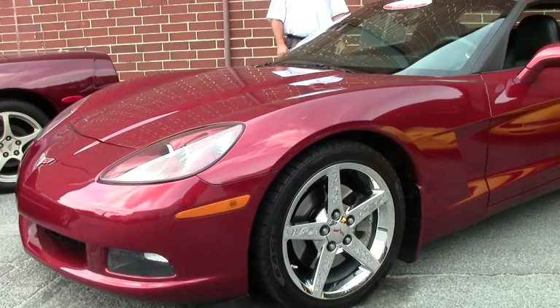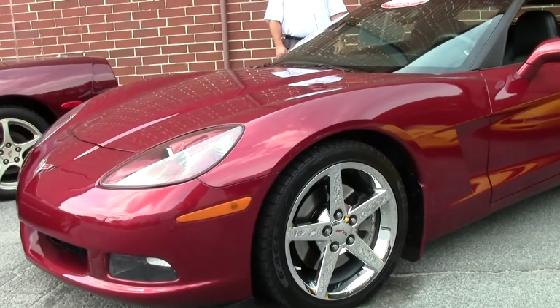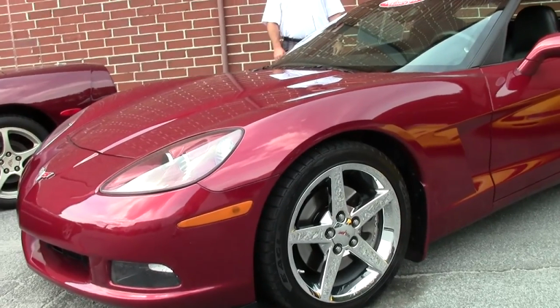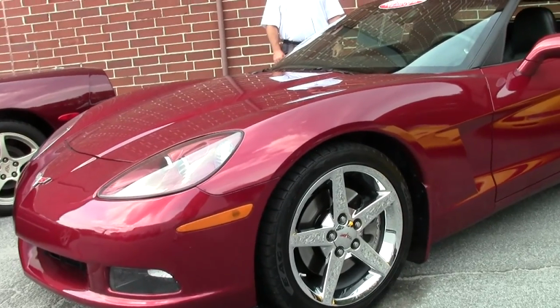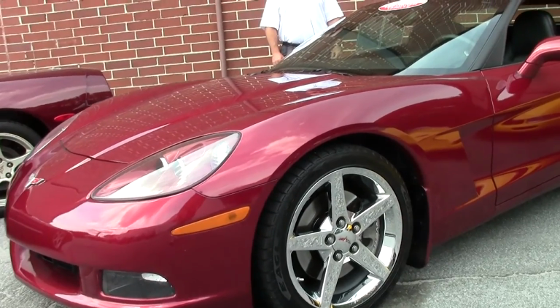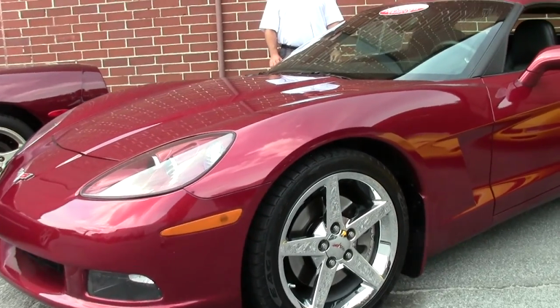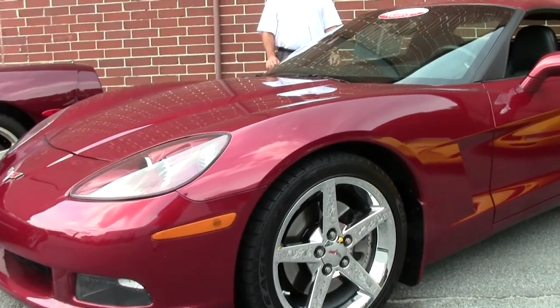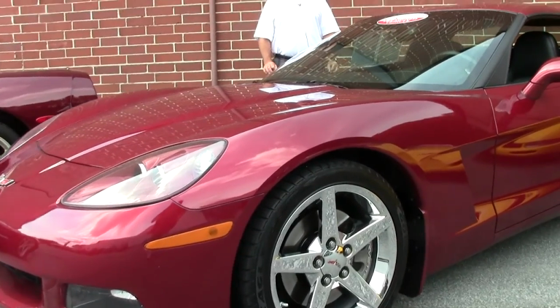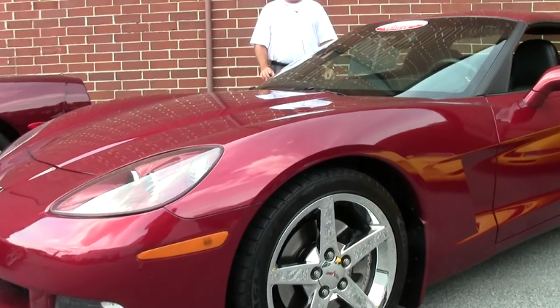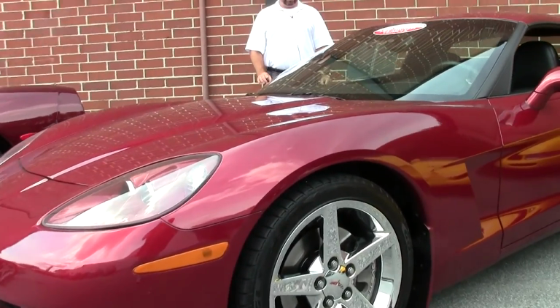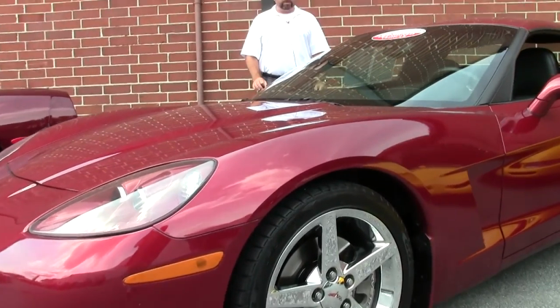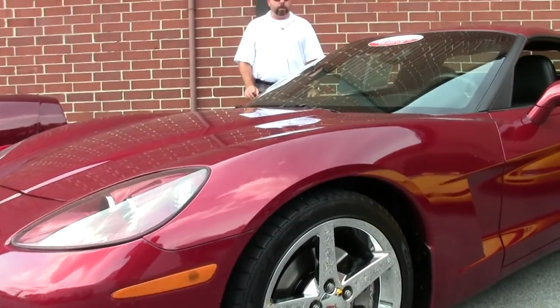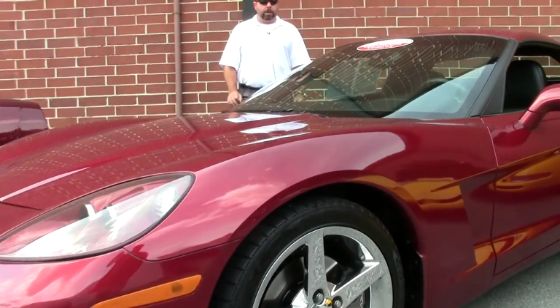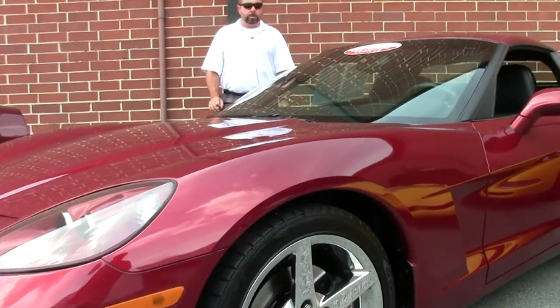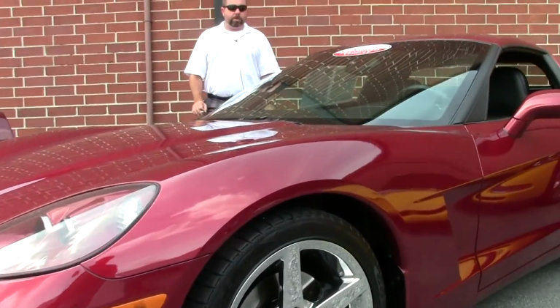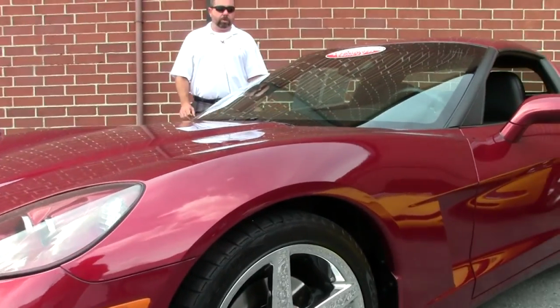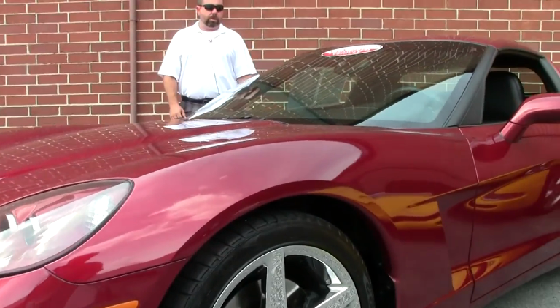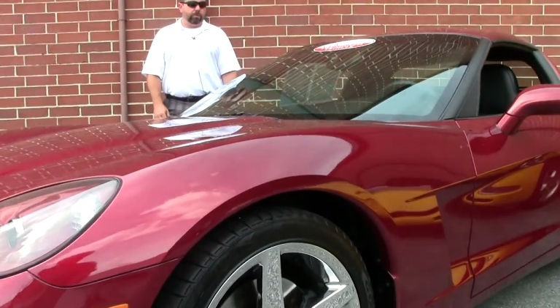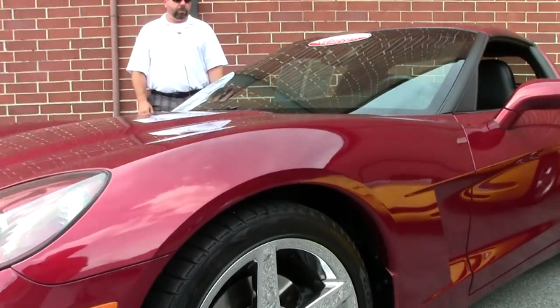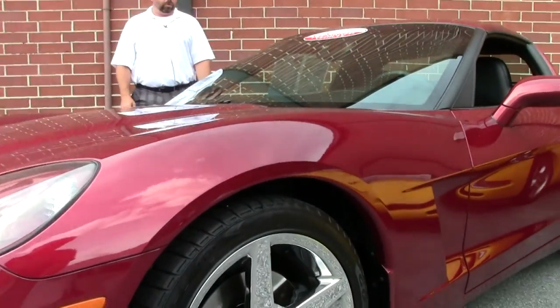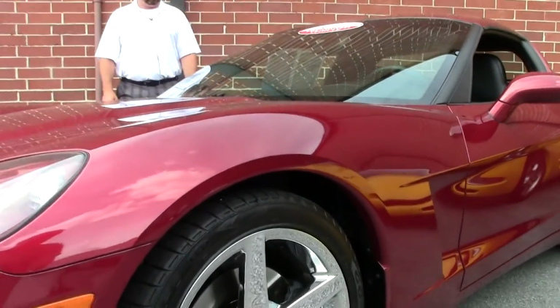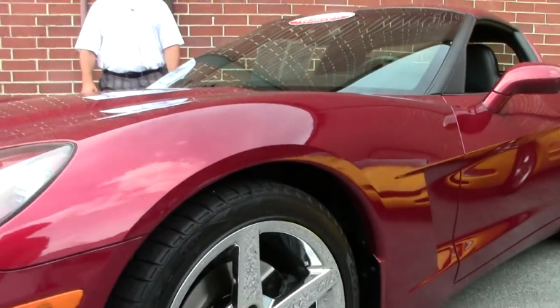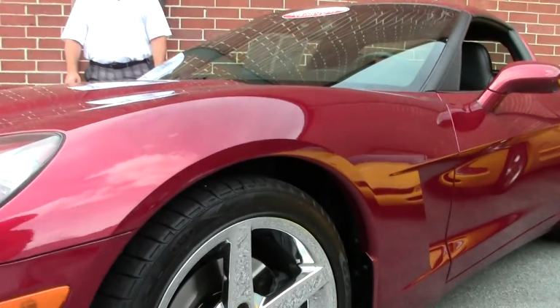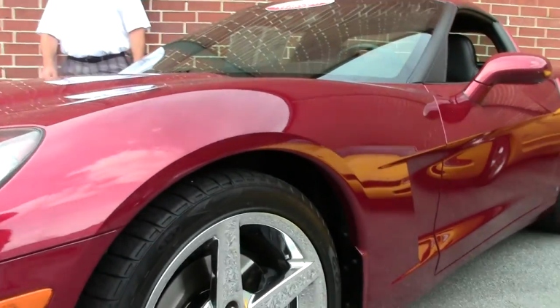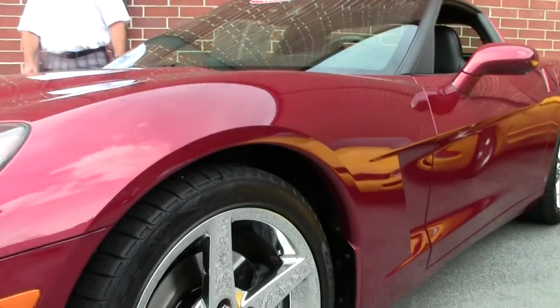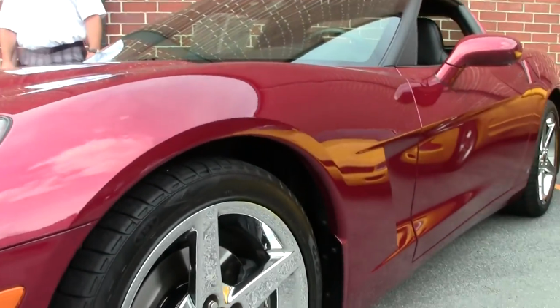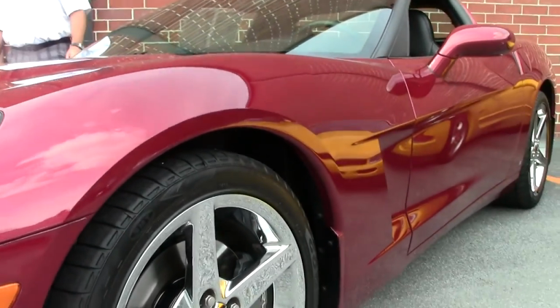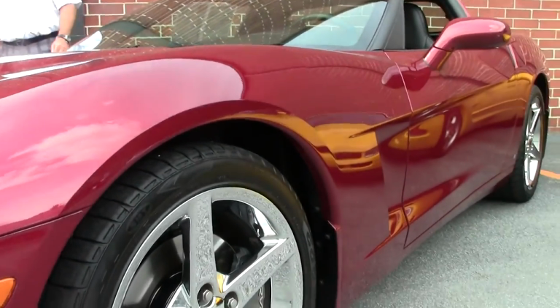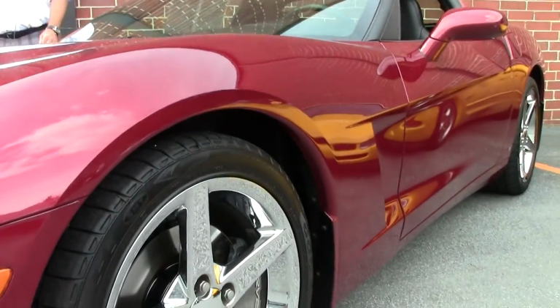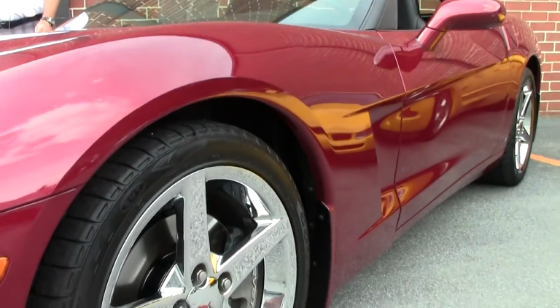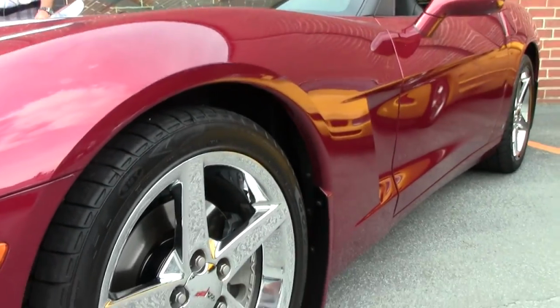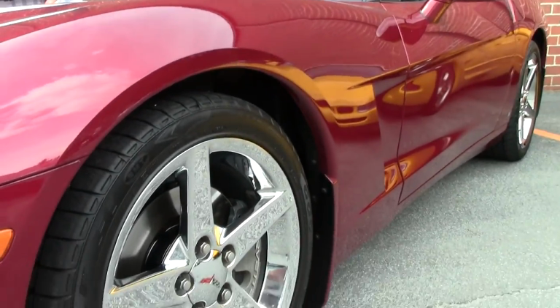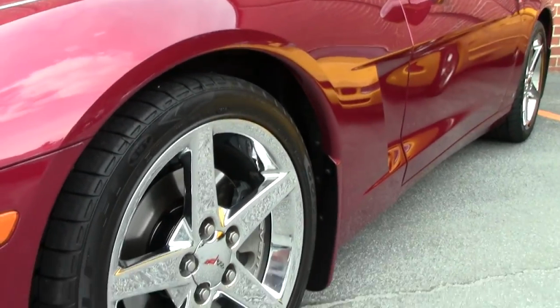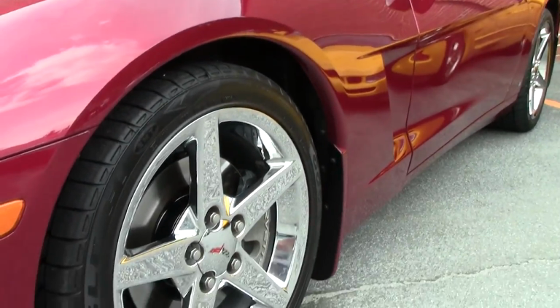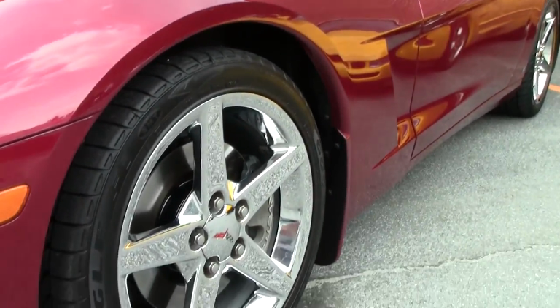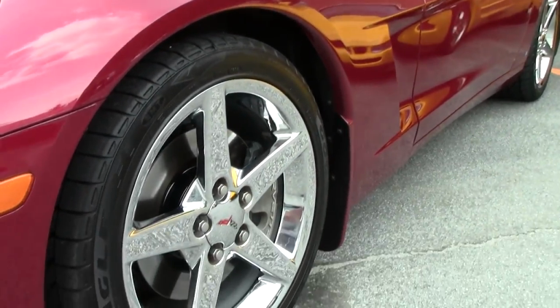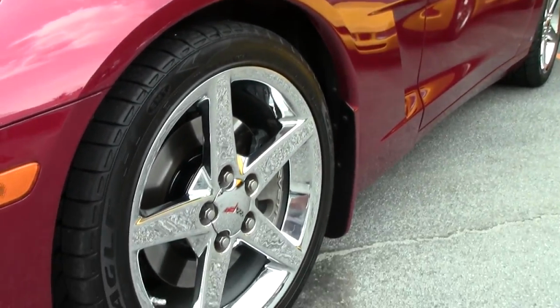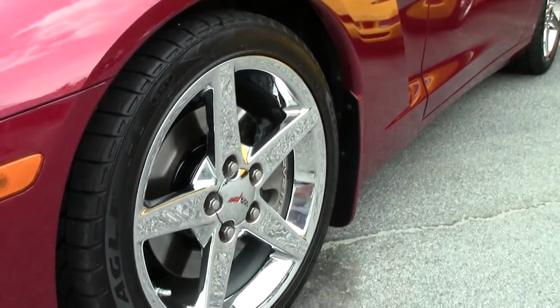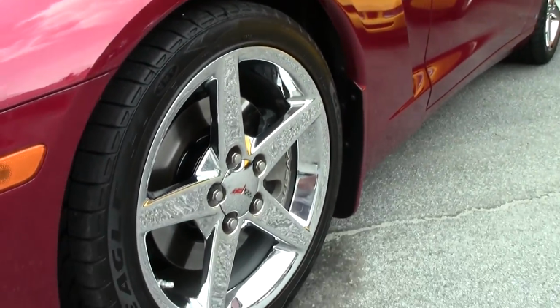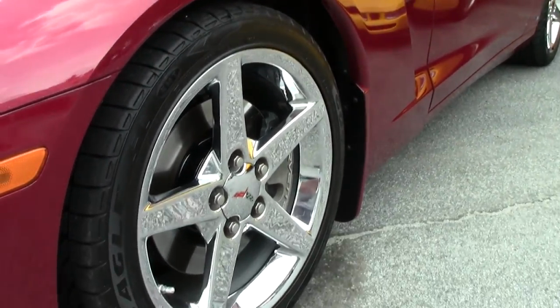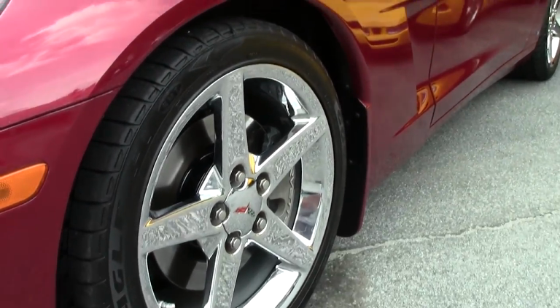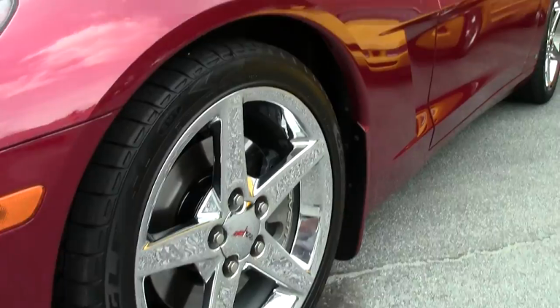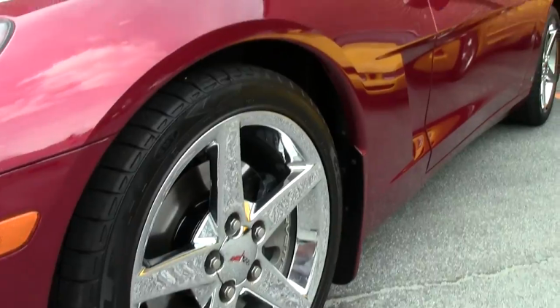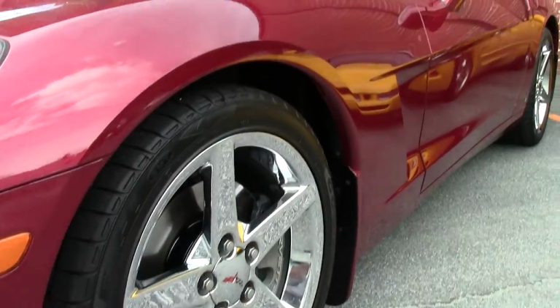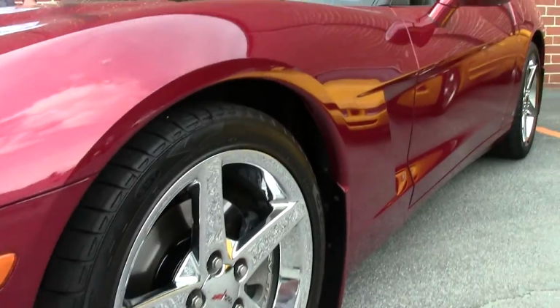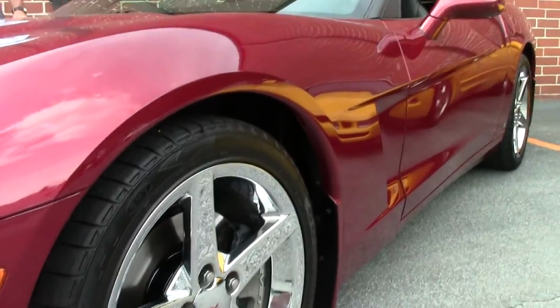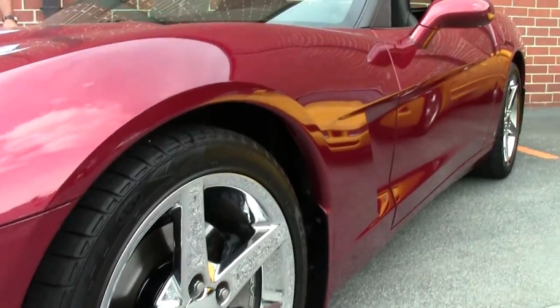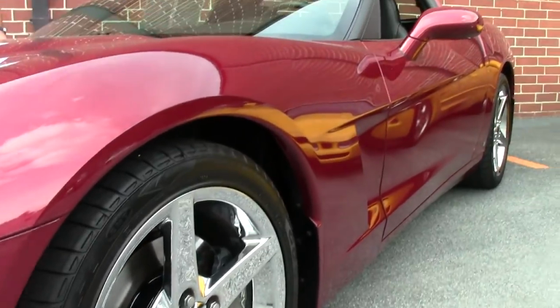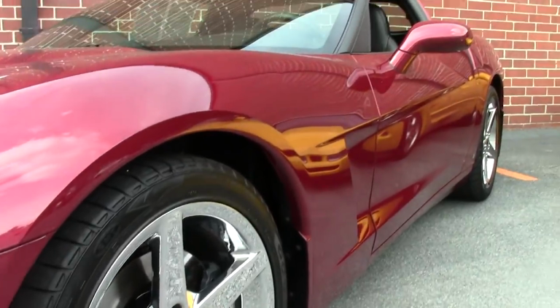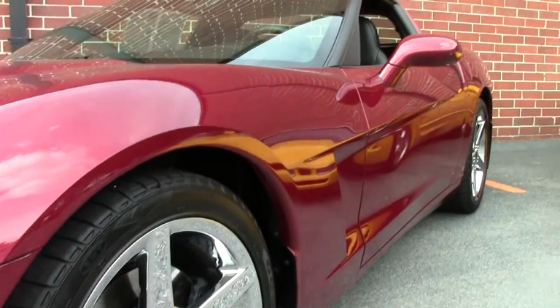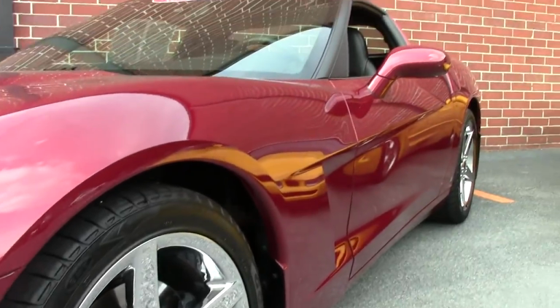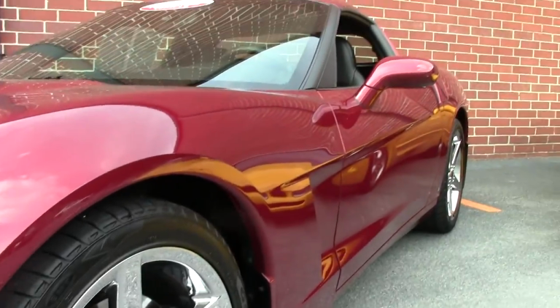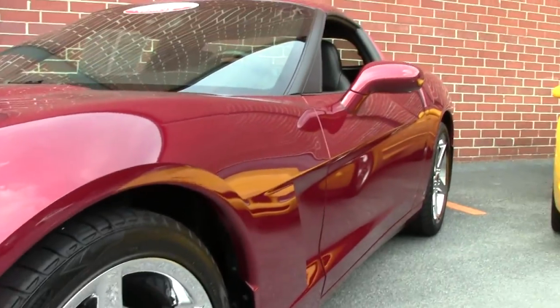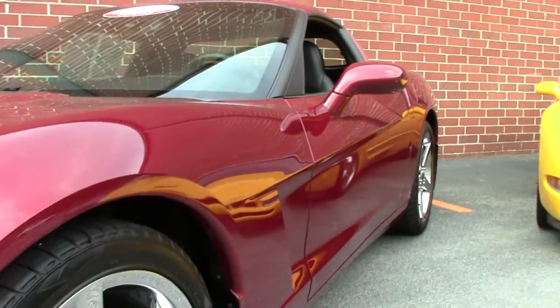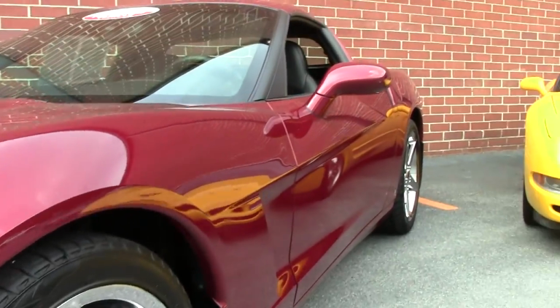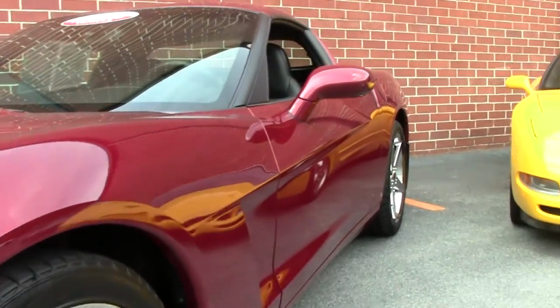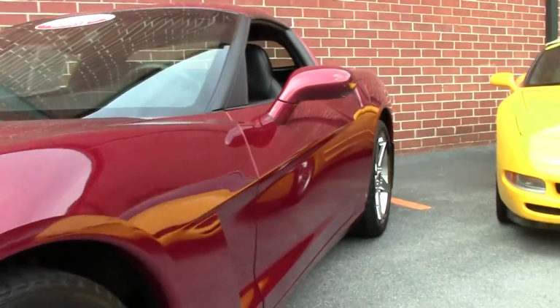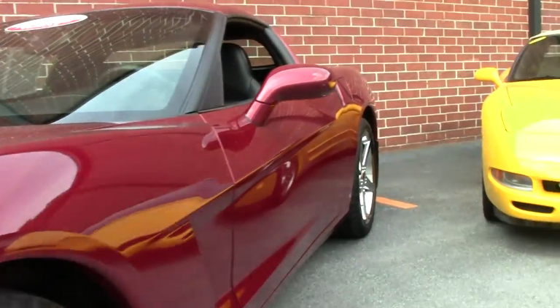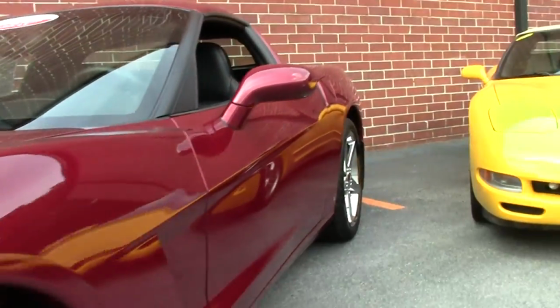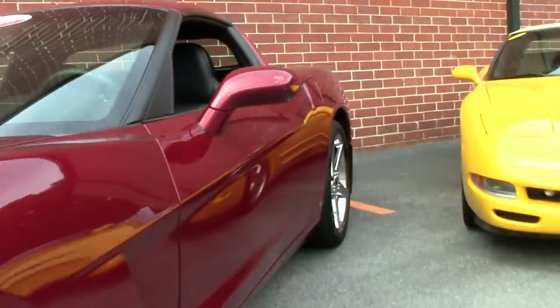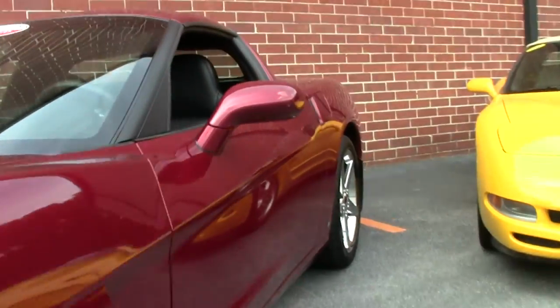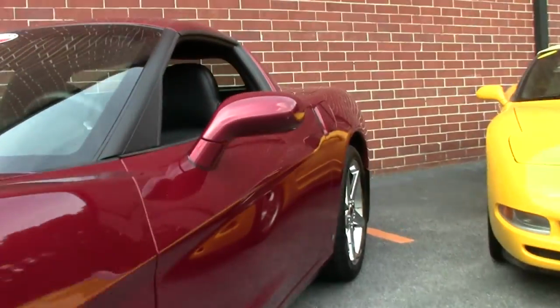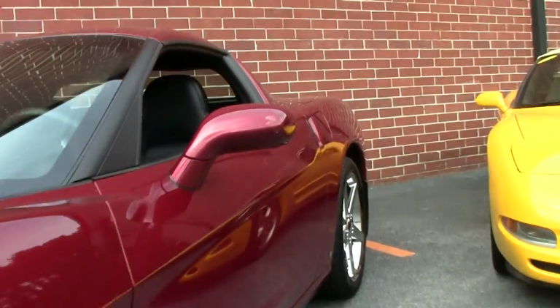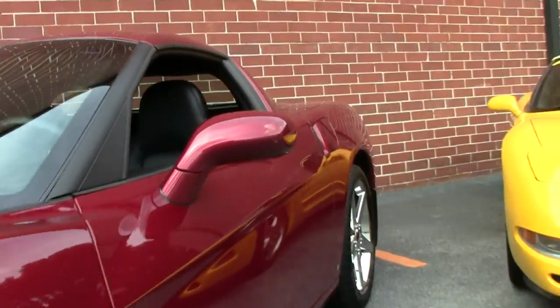It's an automatic transmission, 405 horsepower, LS2, six-speed paddle shift.